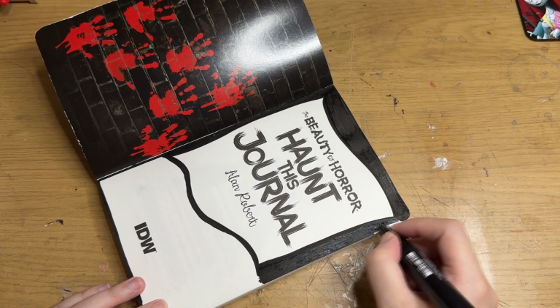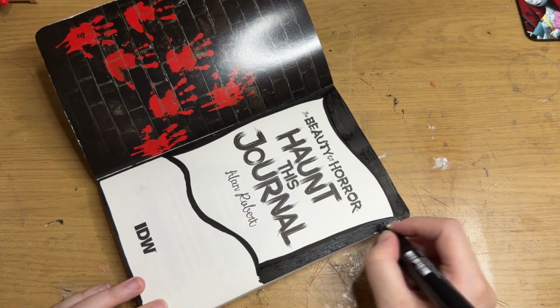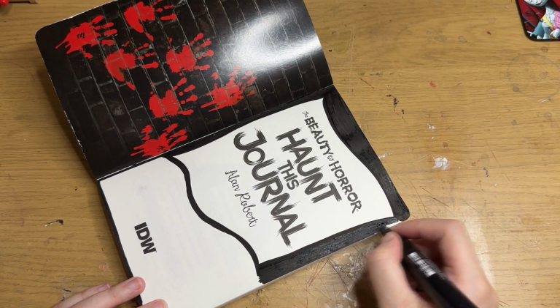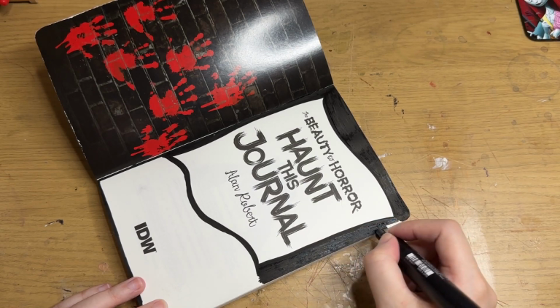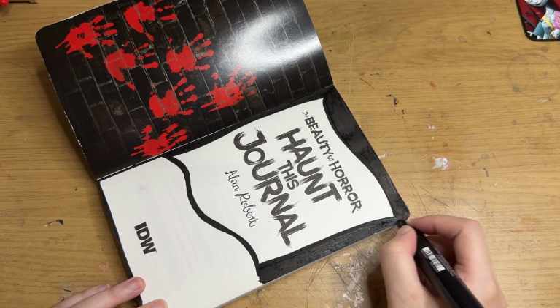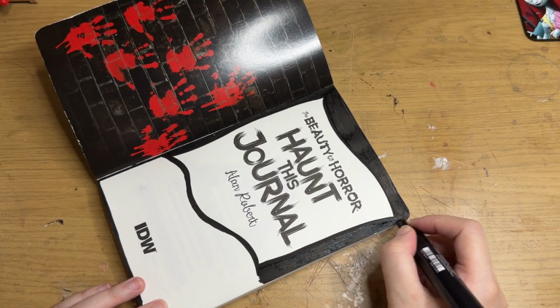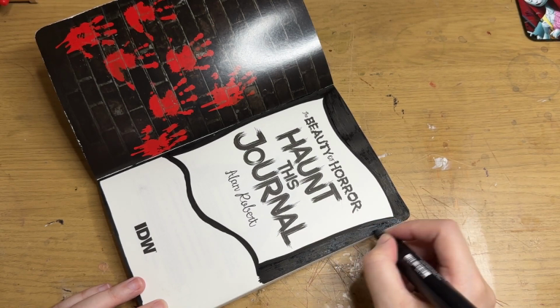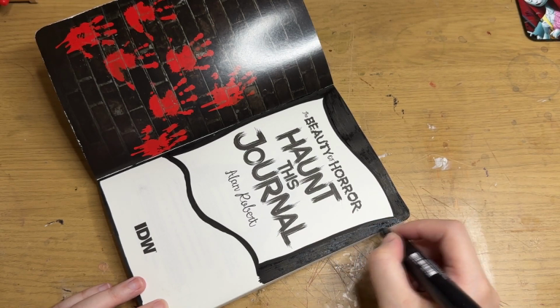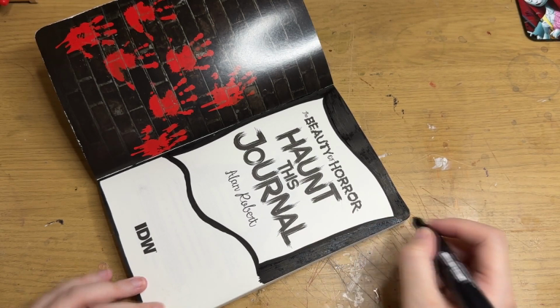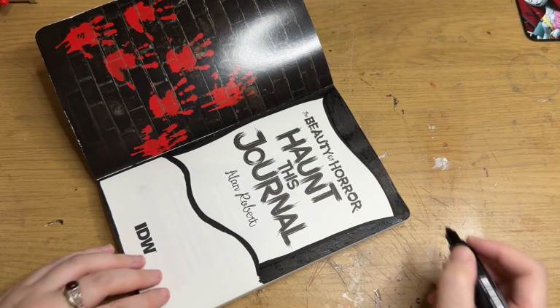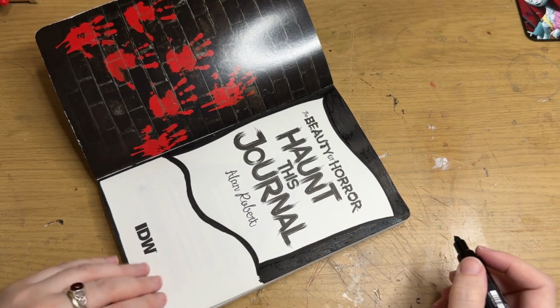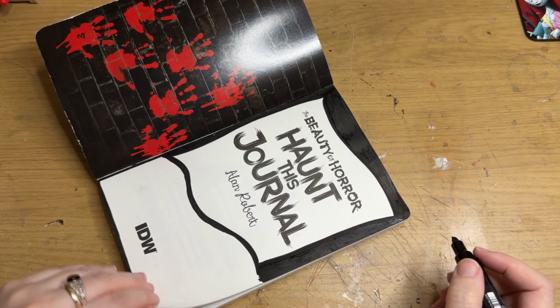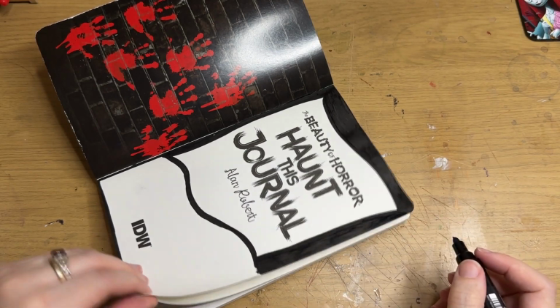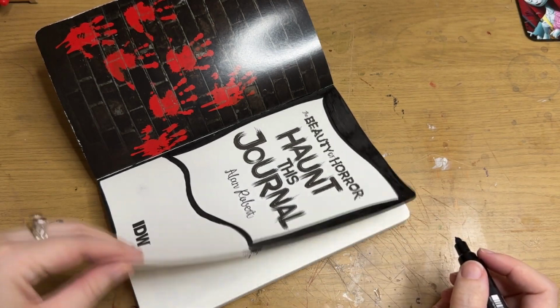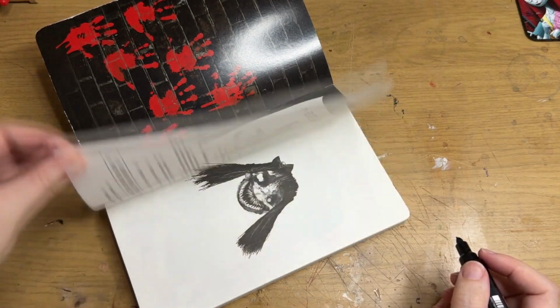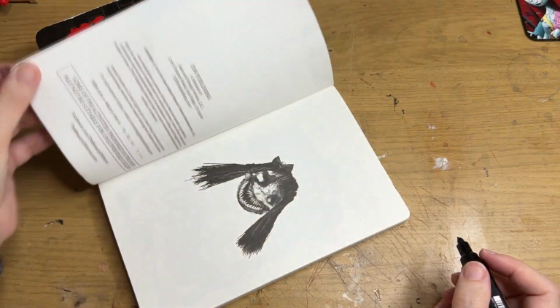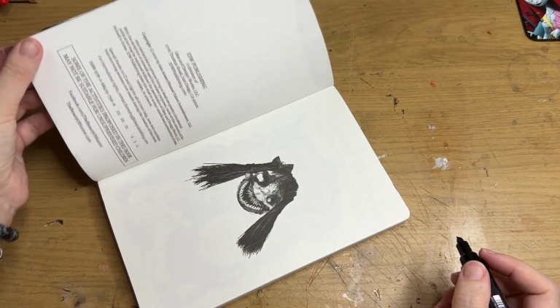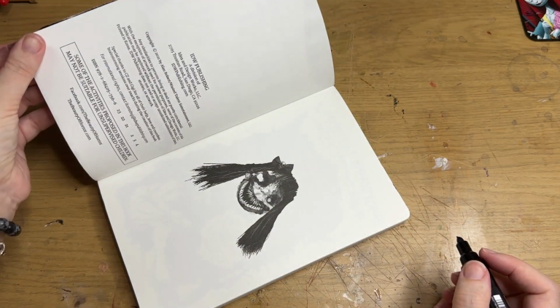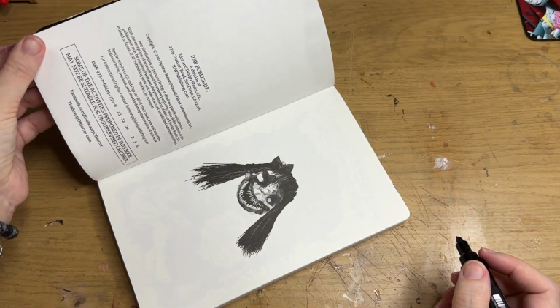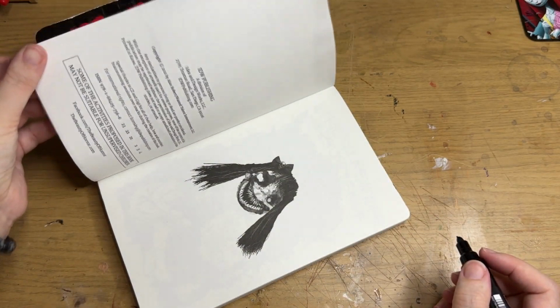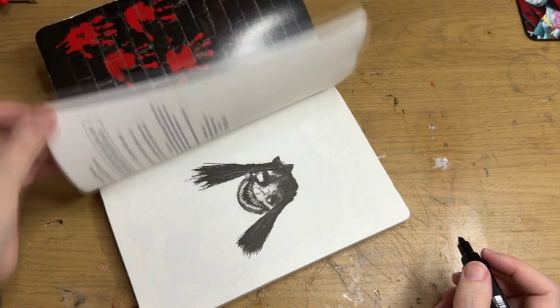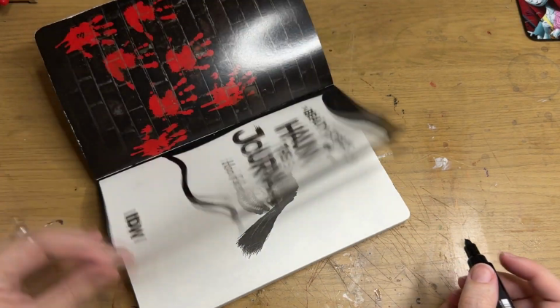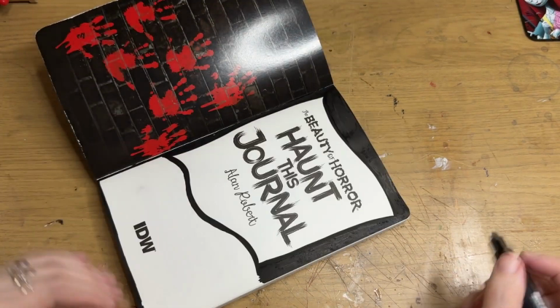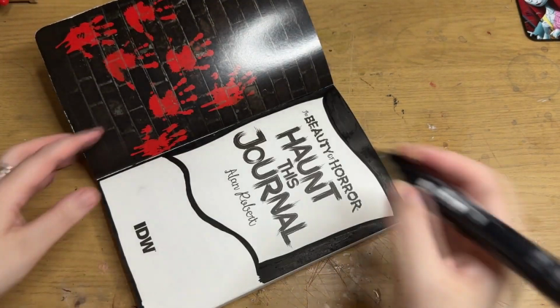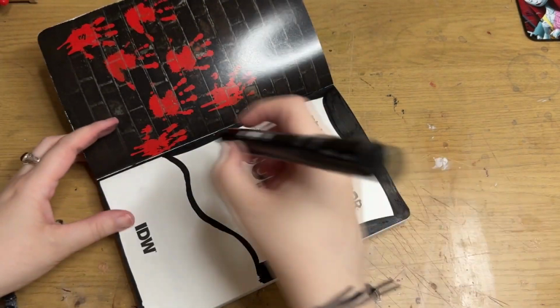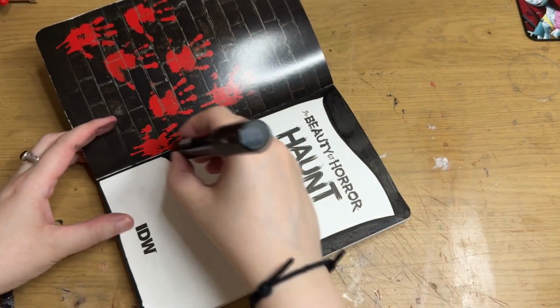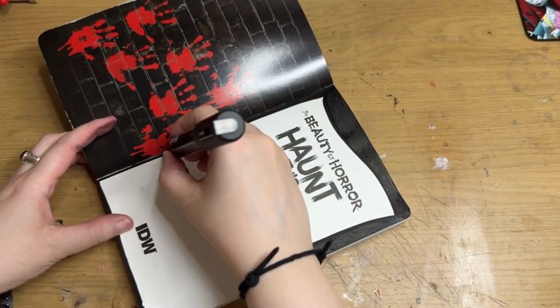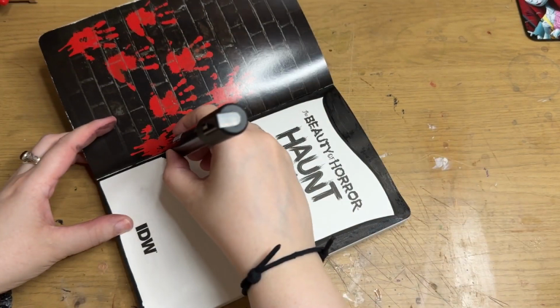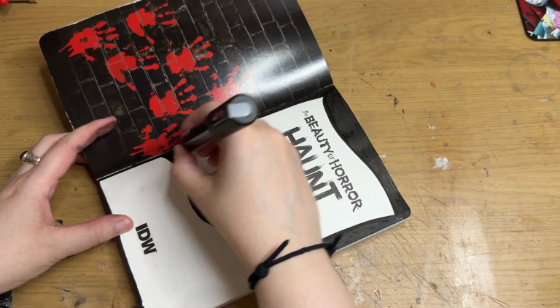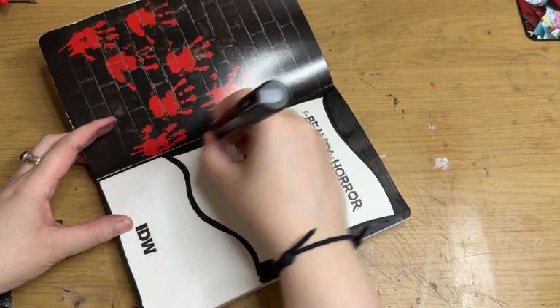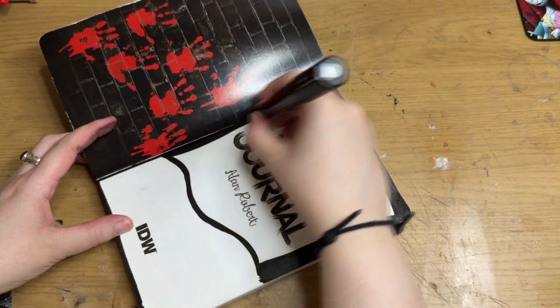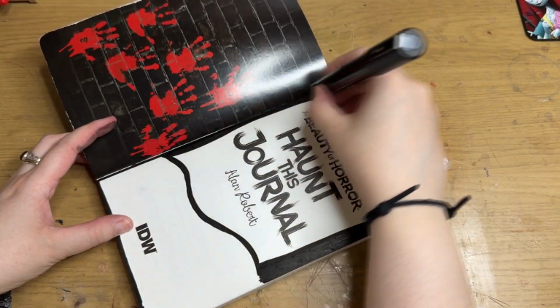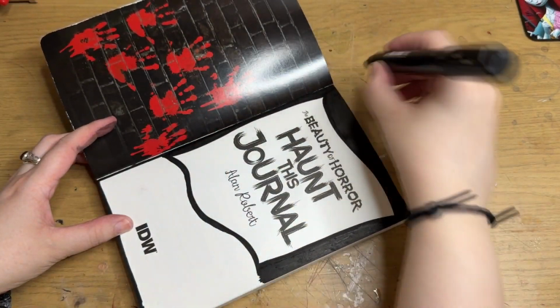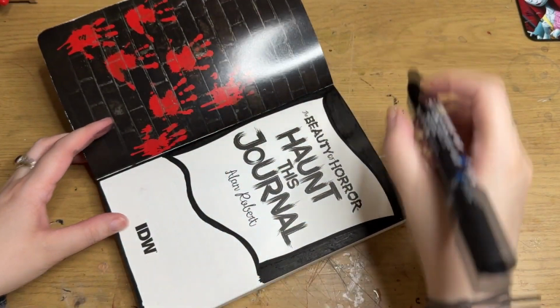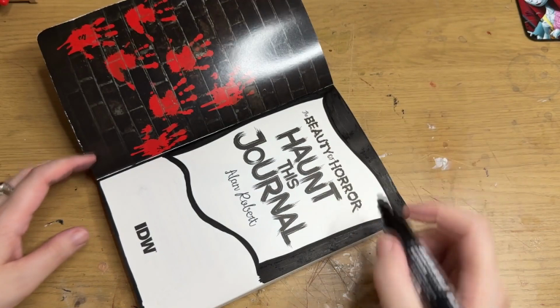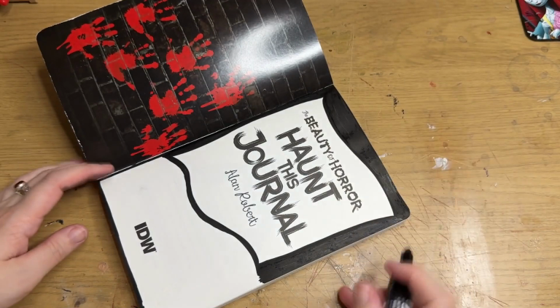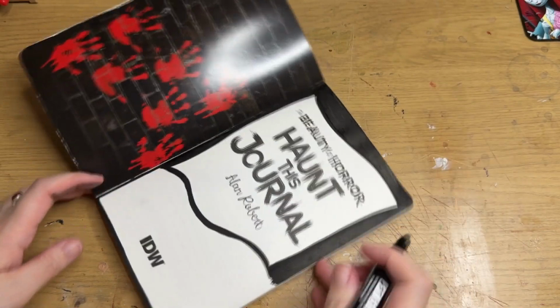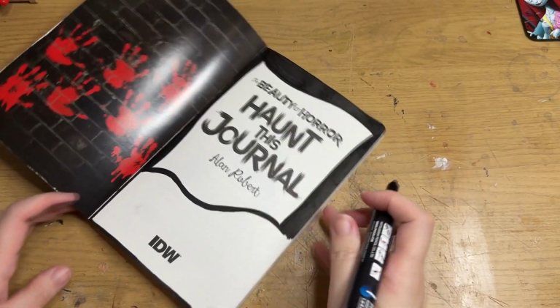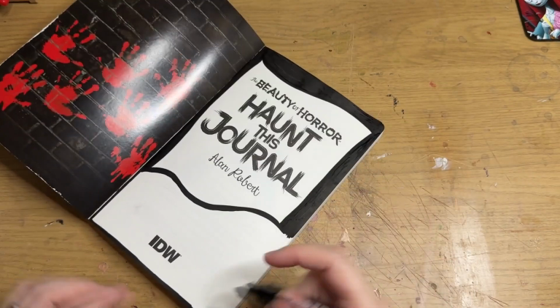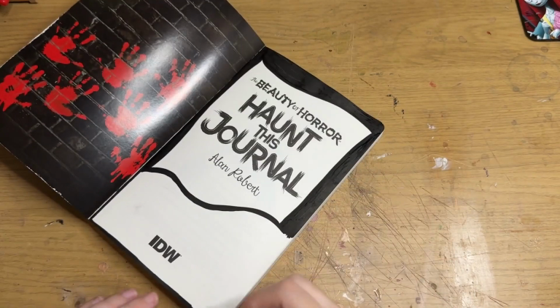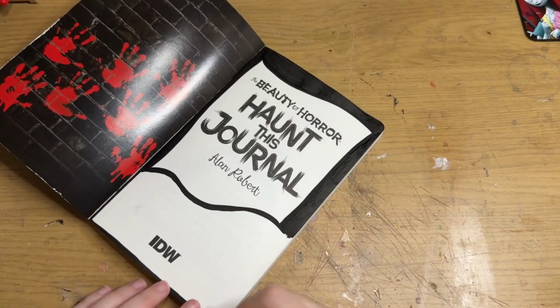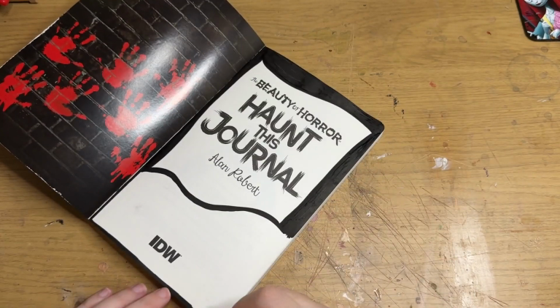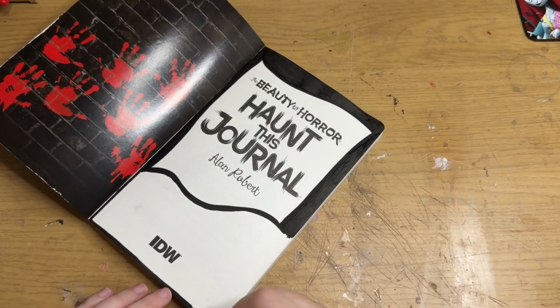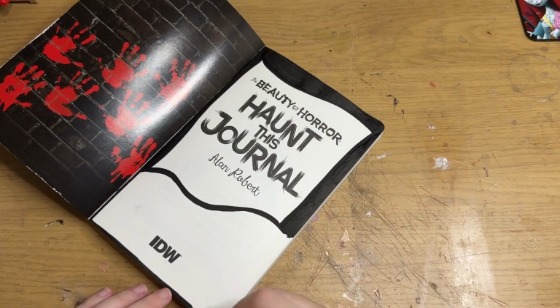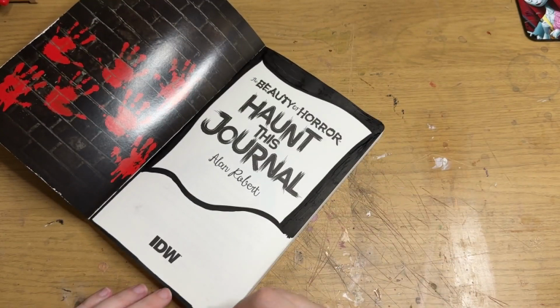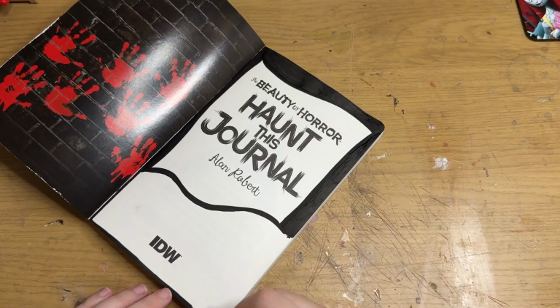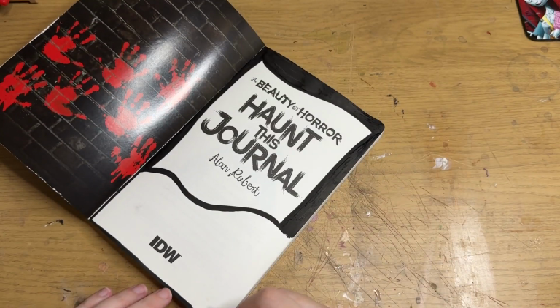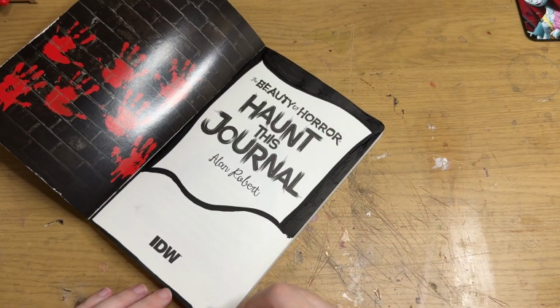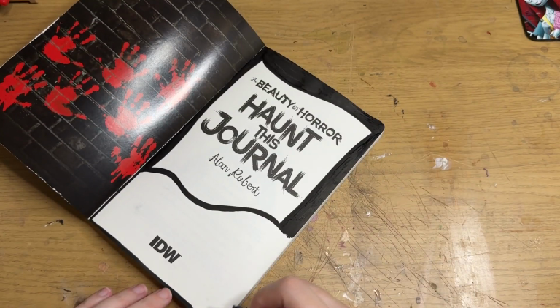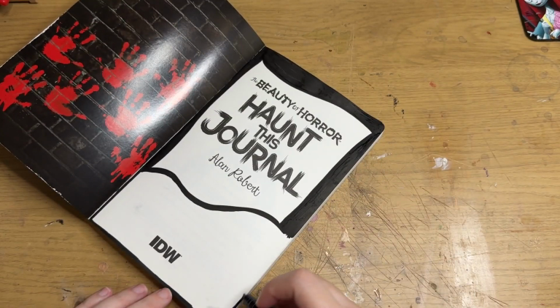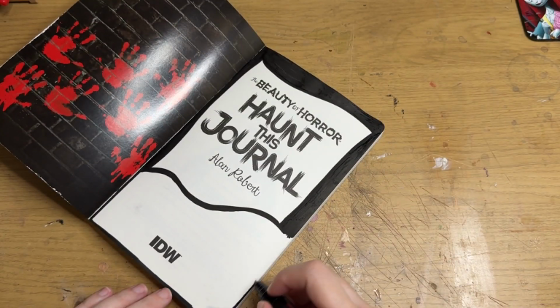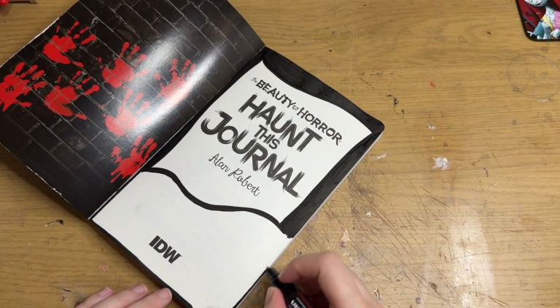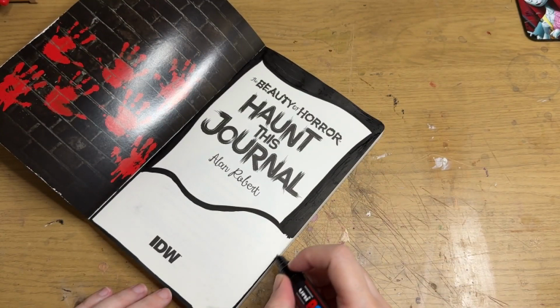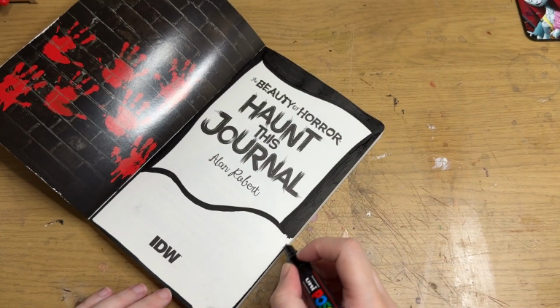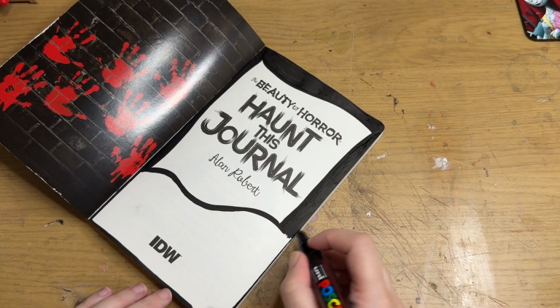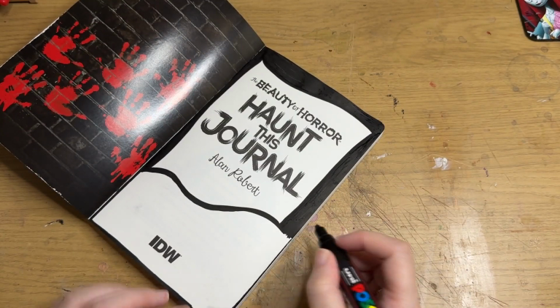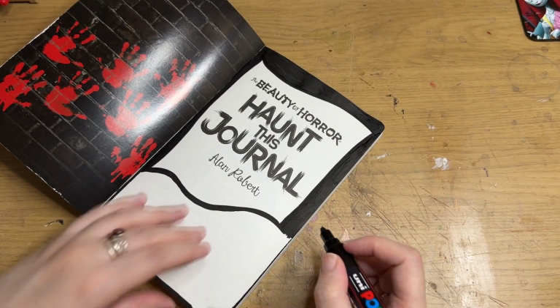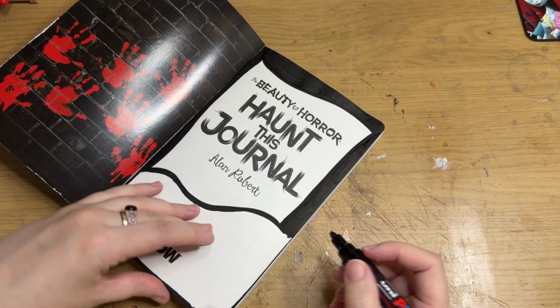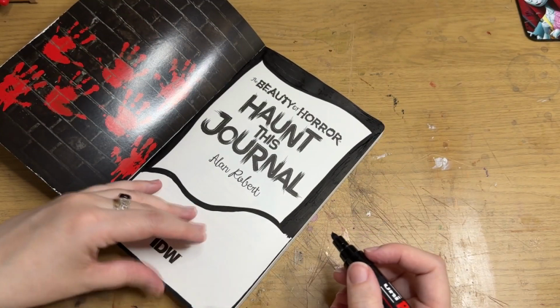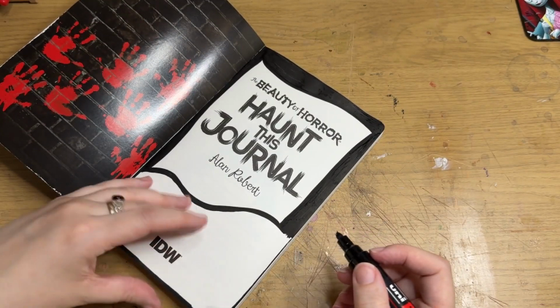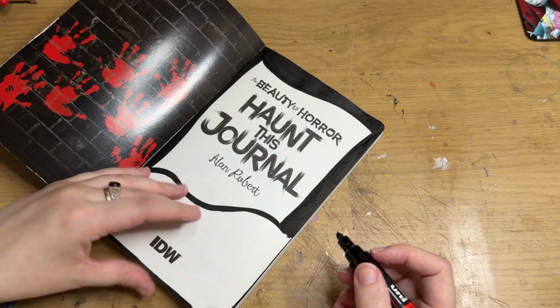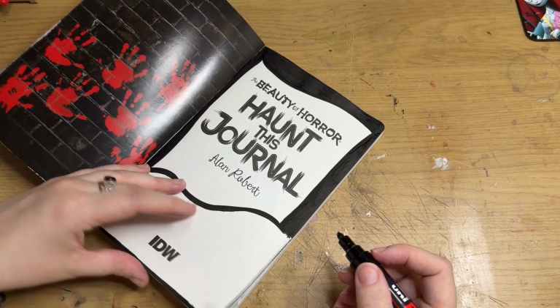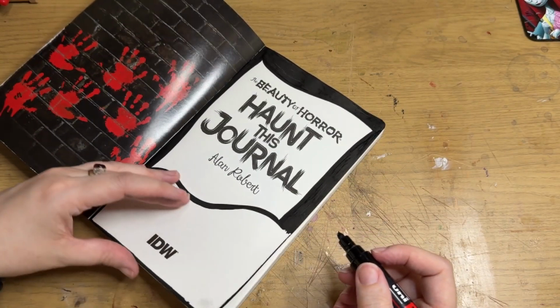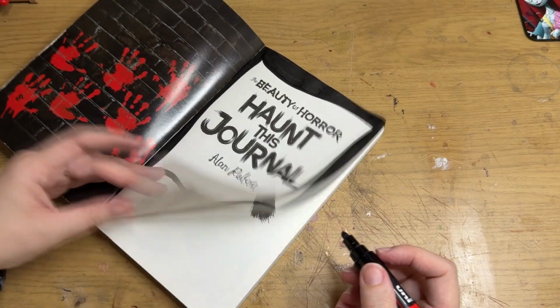When you first open this page, it's got the bloody handprints, and then it's got the 'Haunt This Journal' bit.